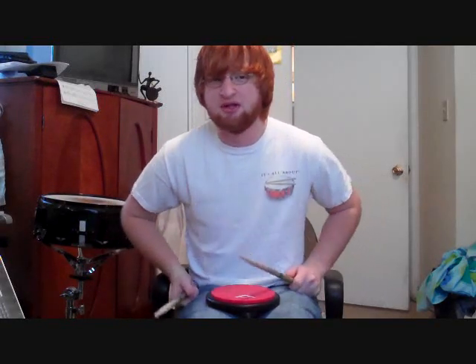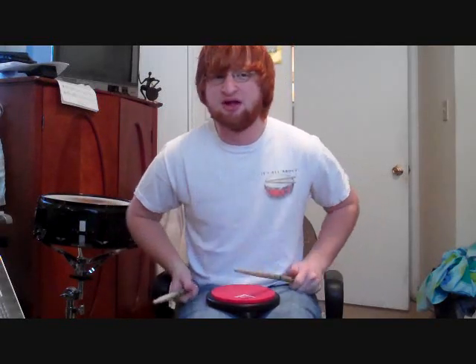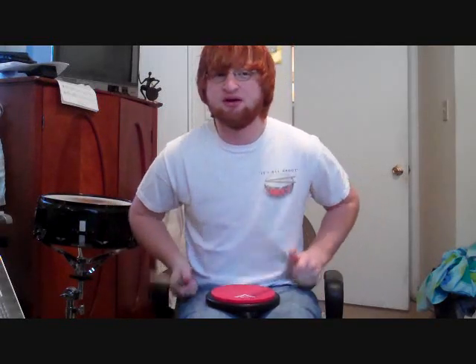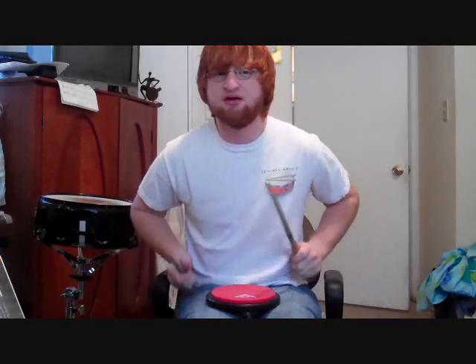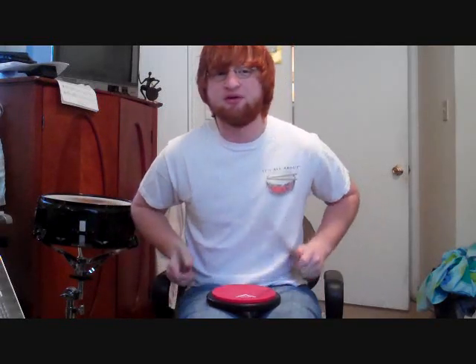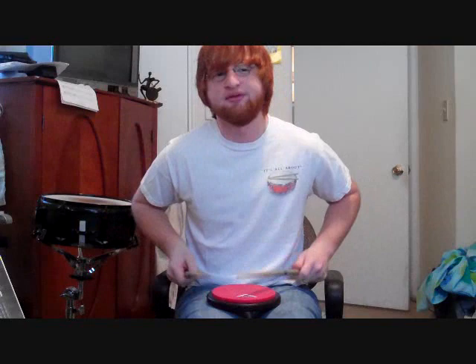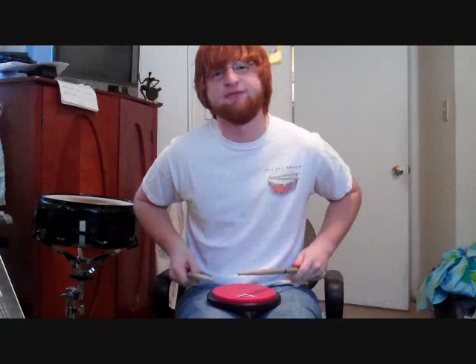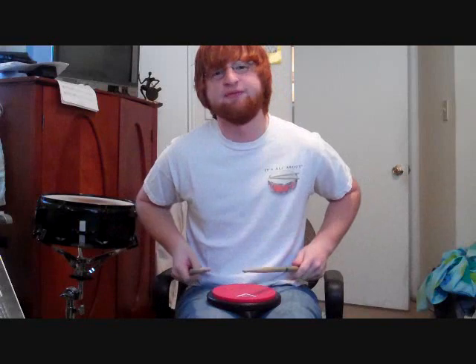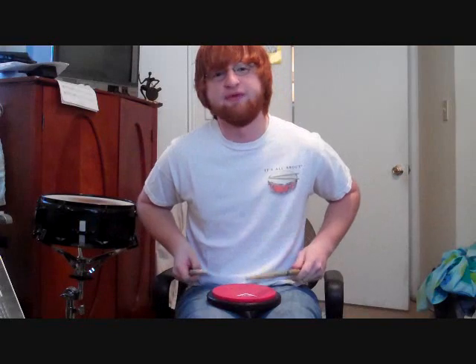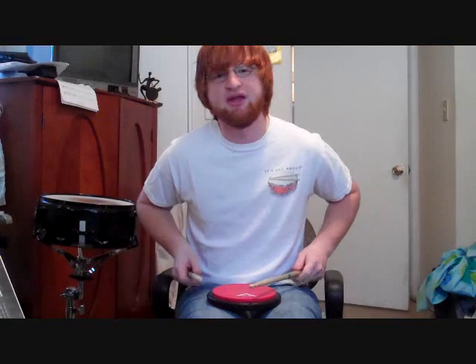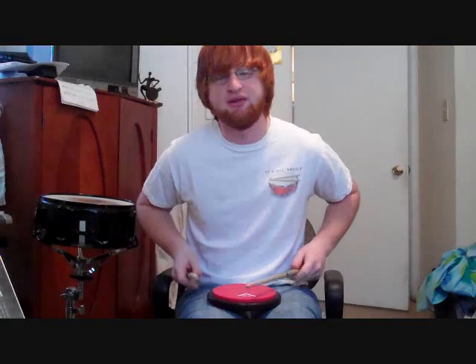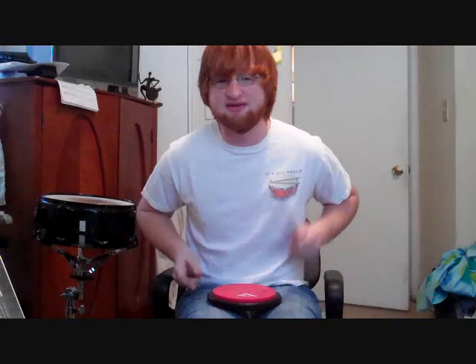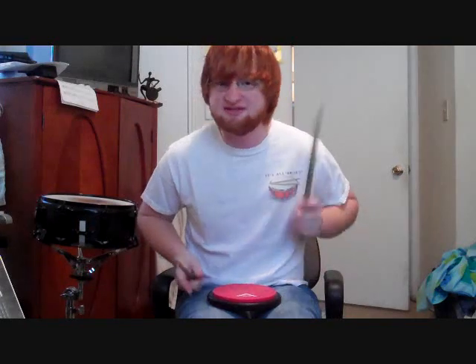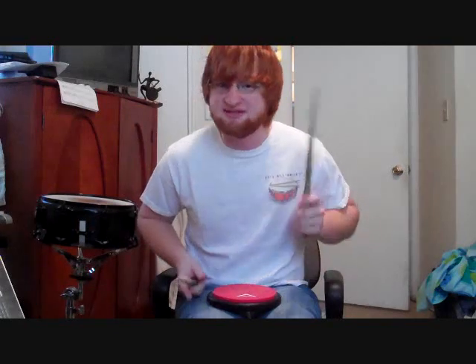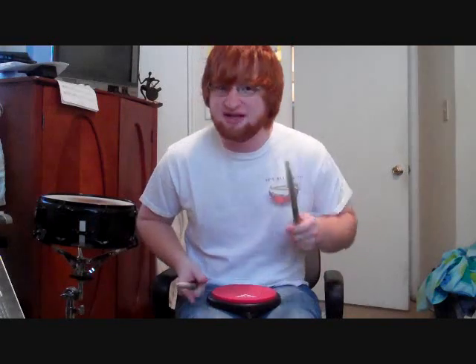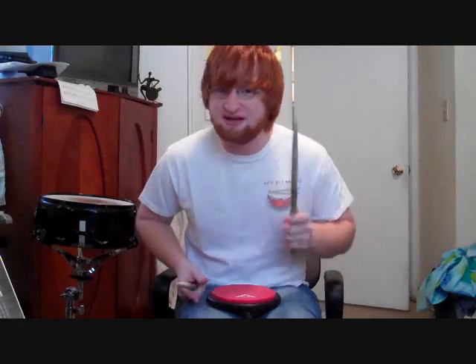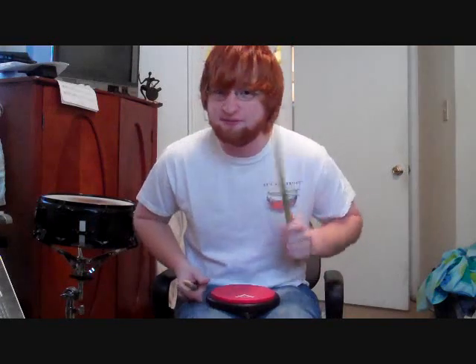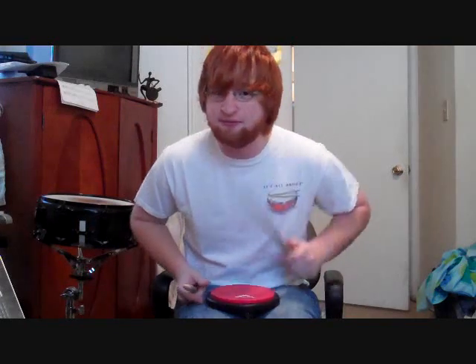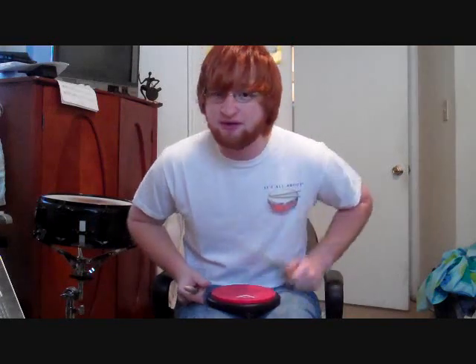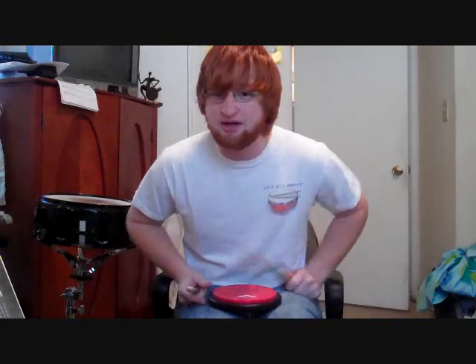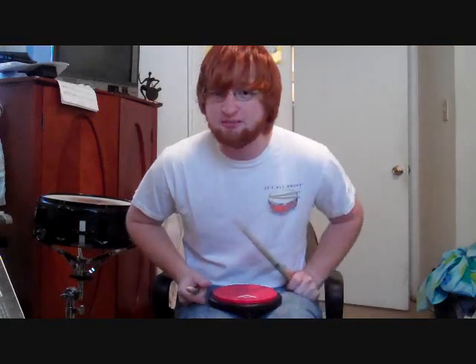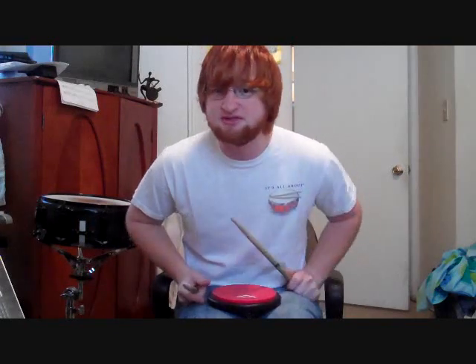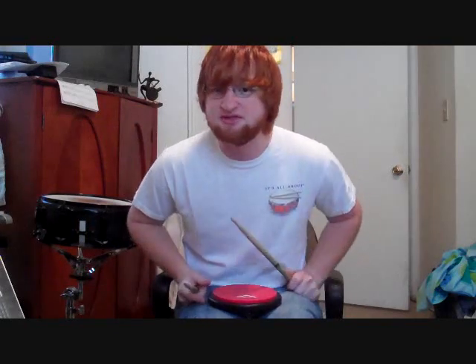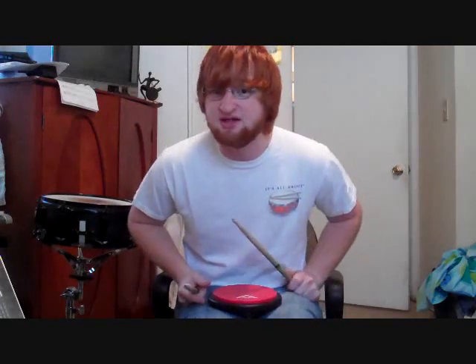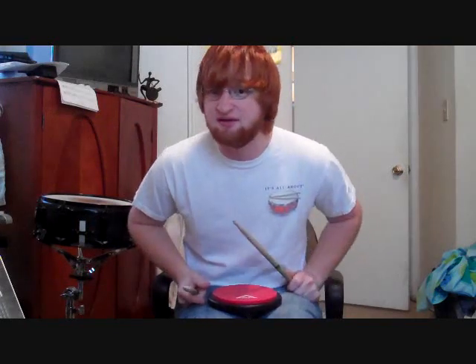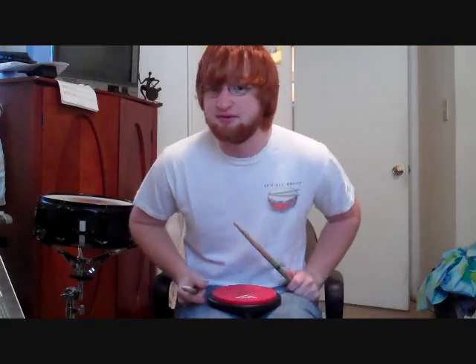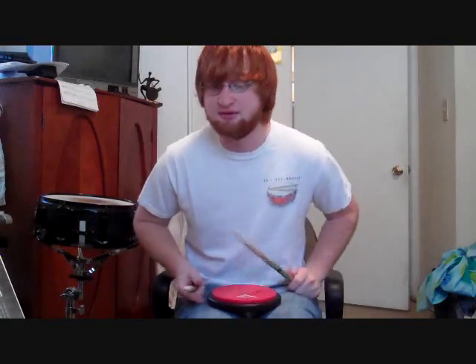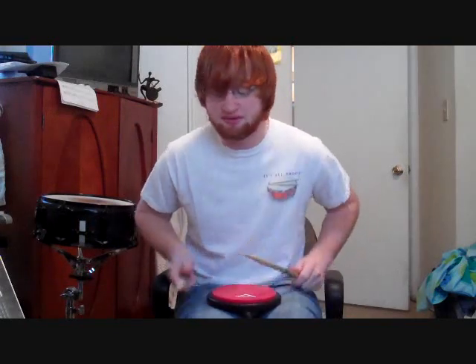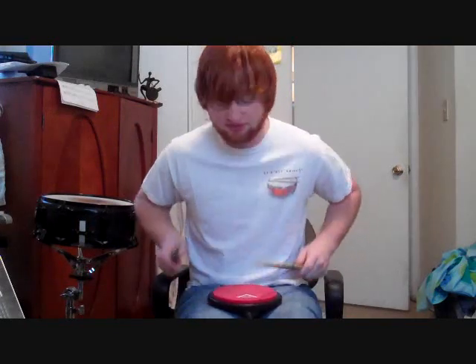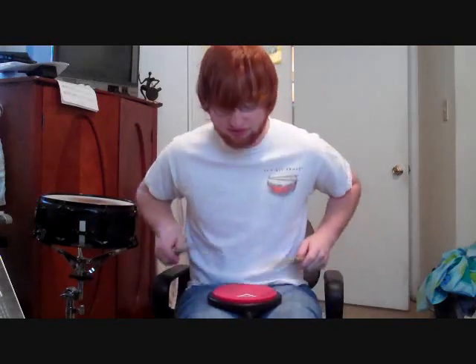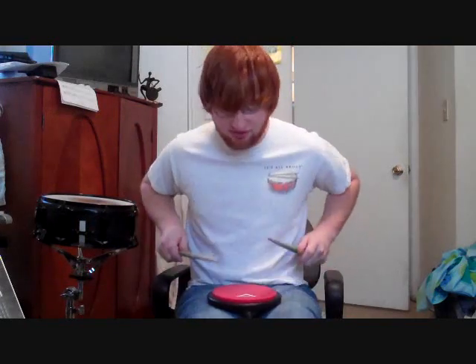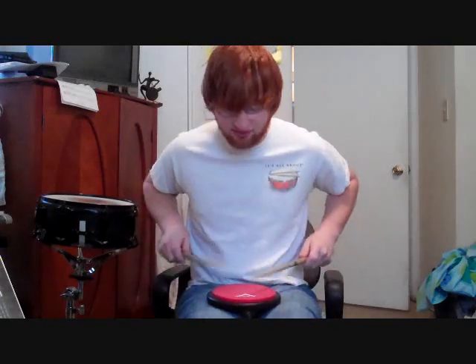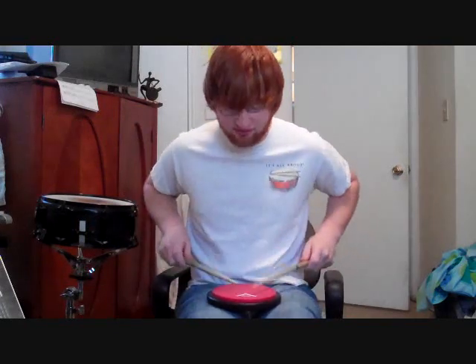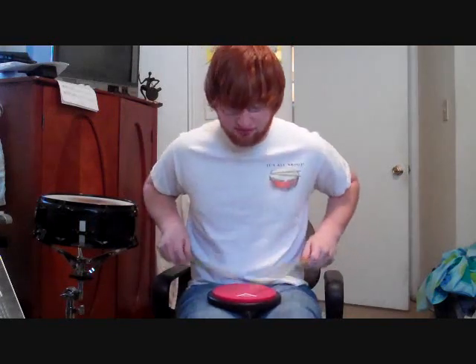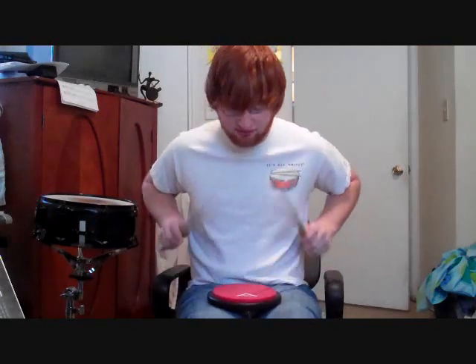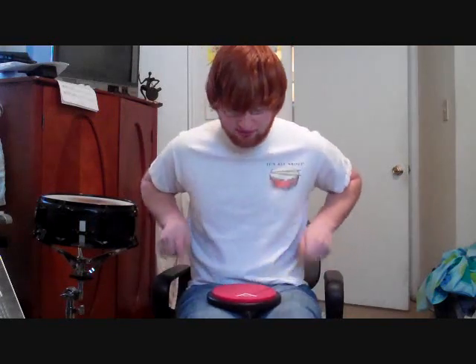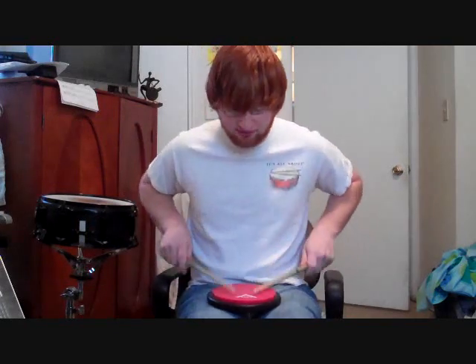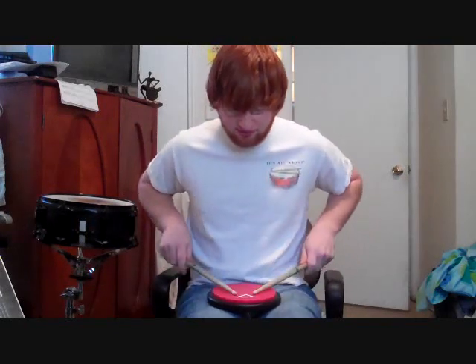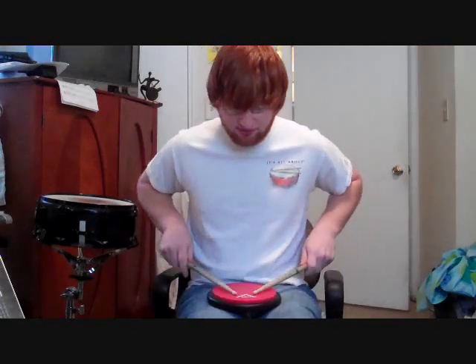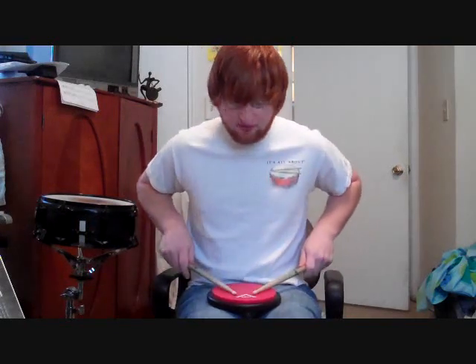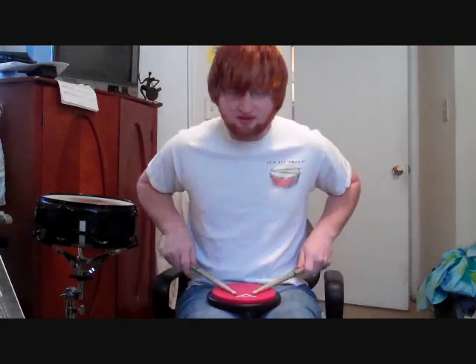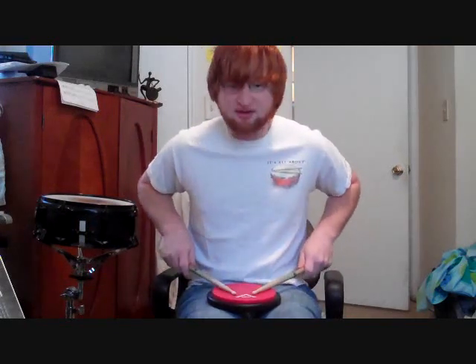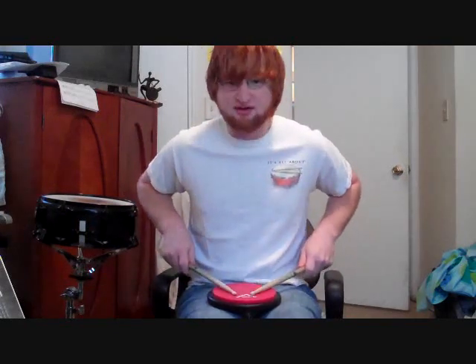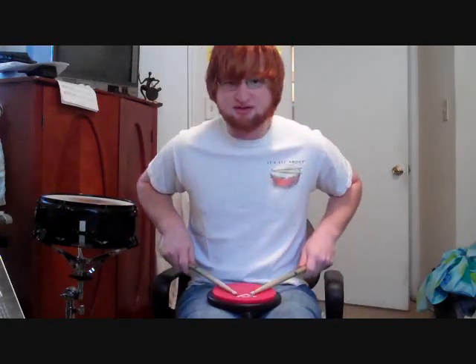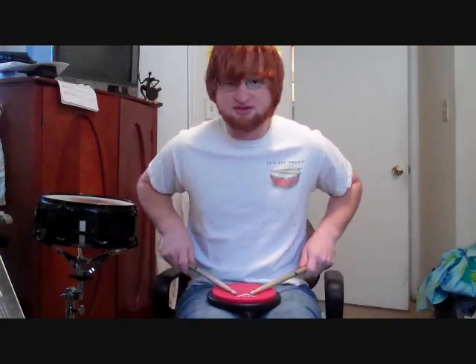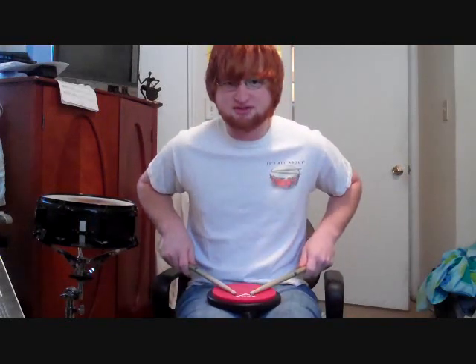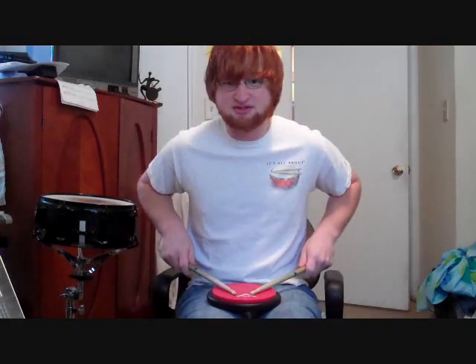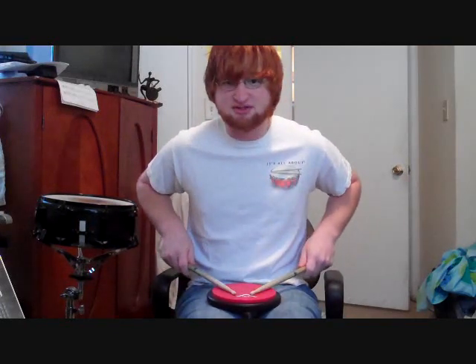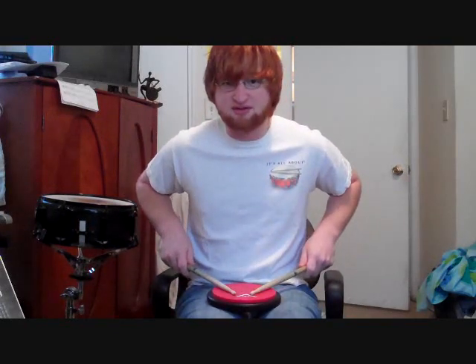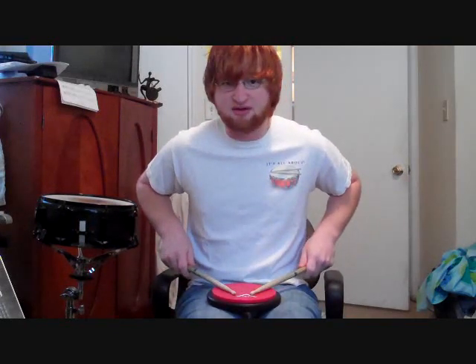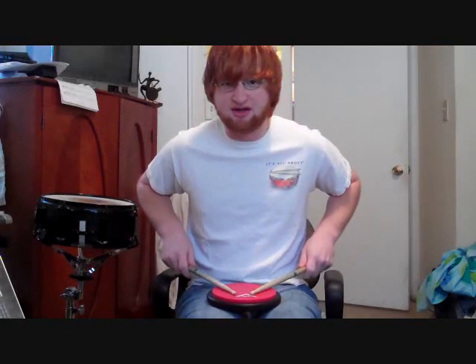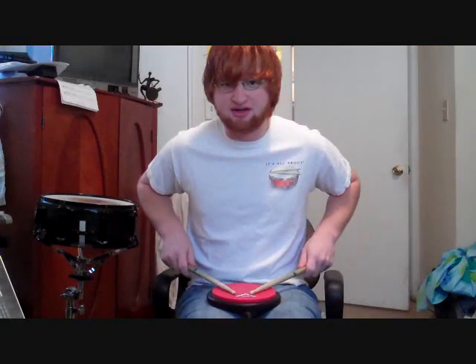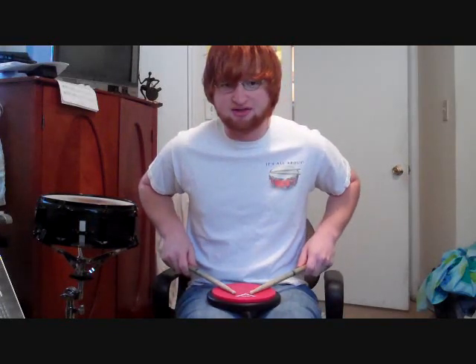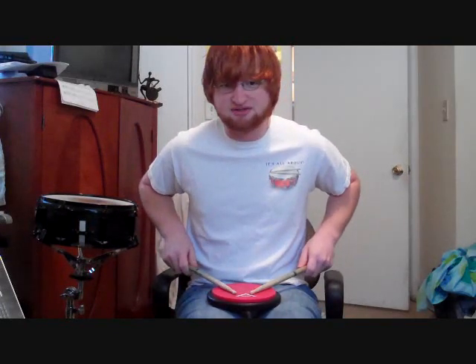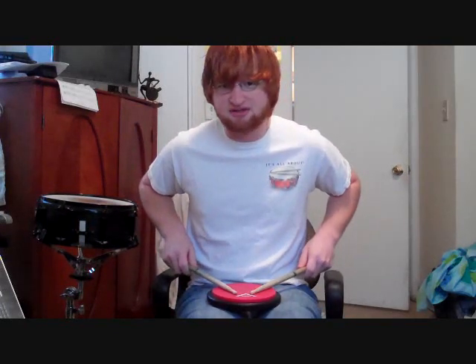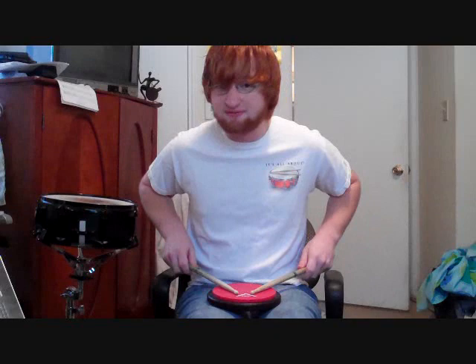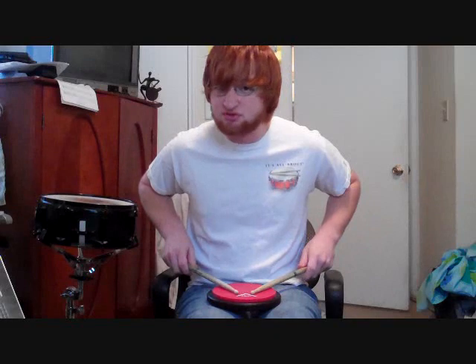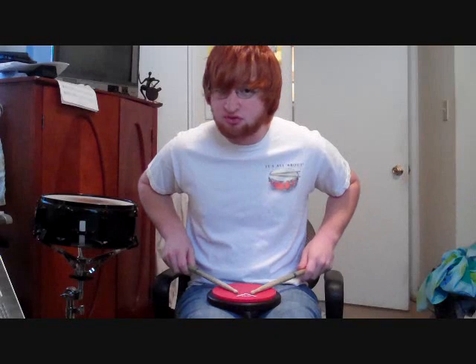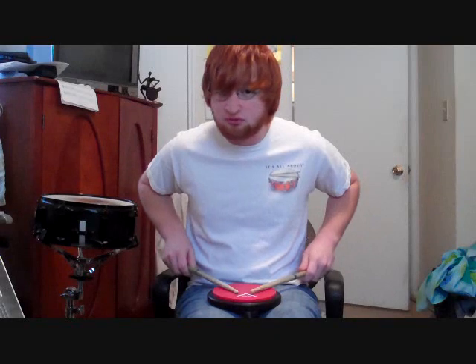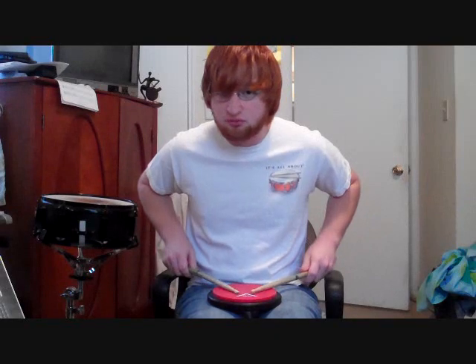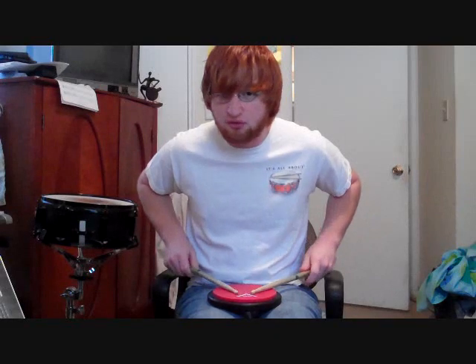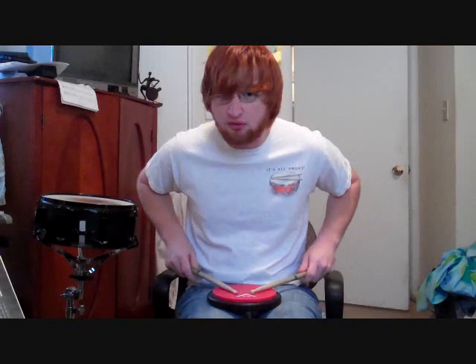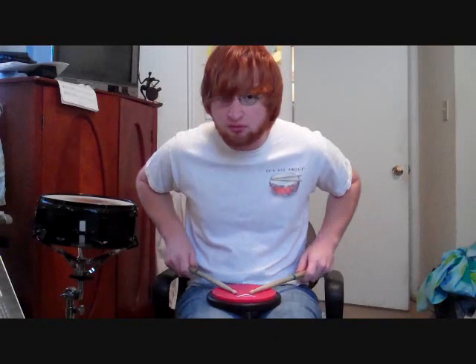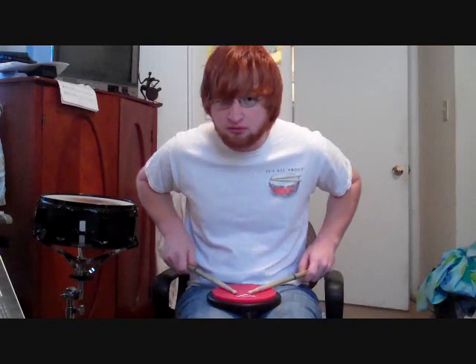I call it the Insane Flam 7. It is a seven stroke roll.